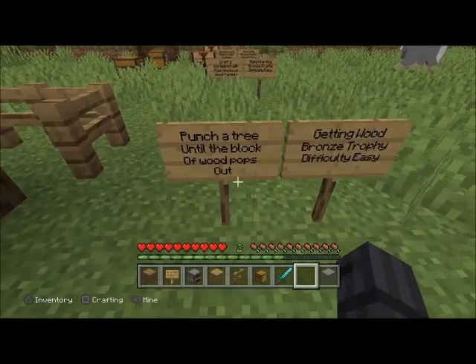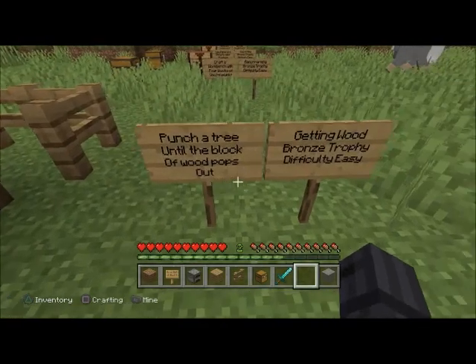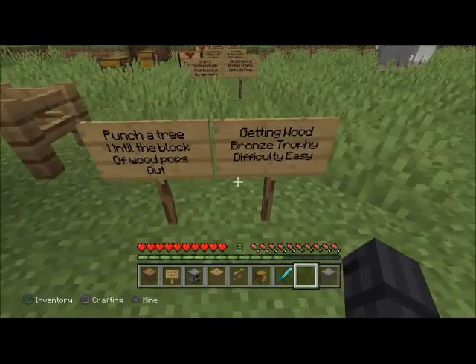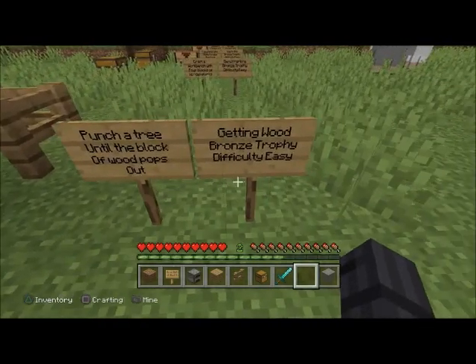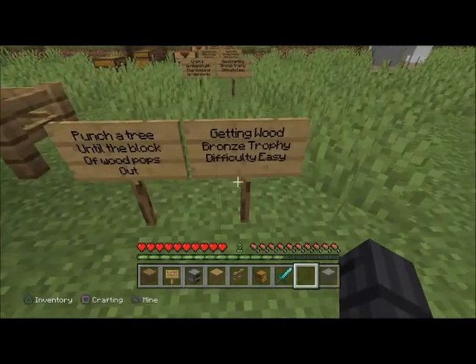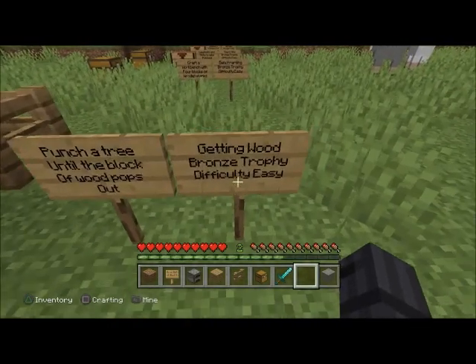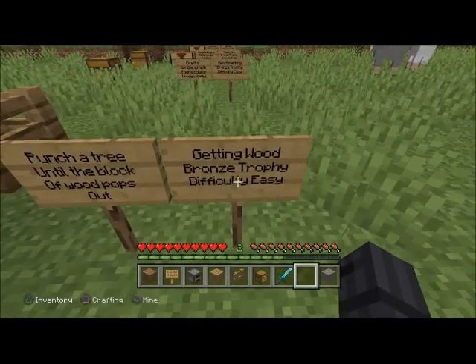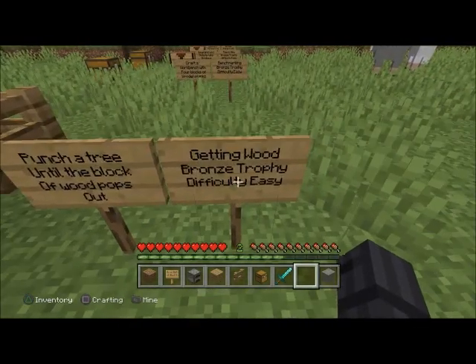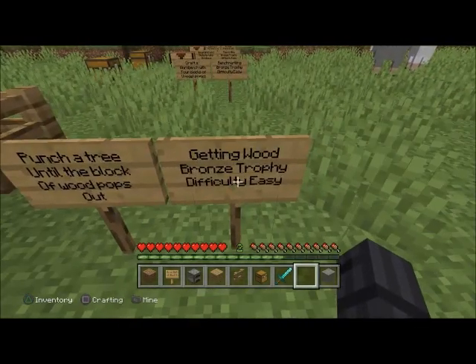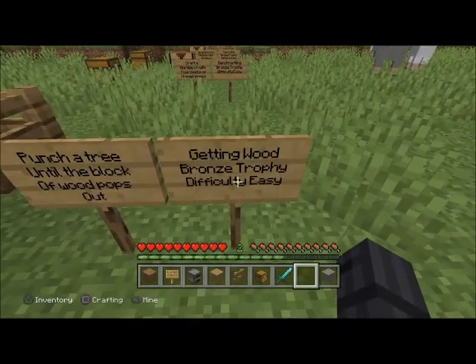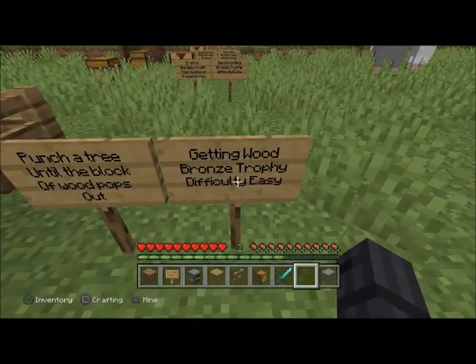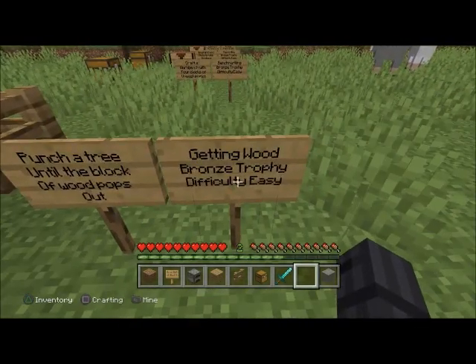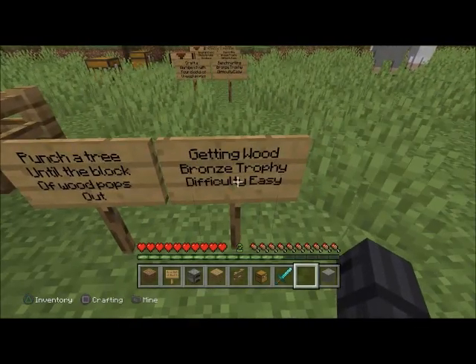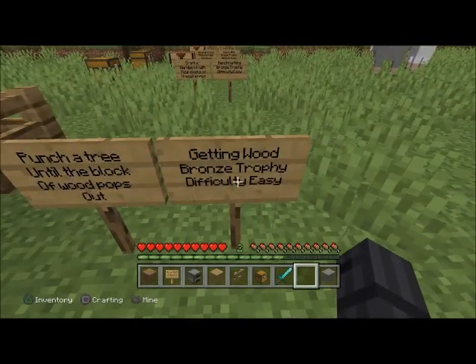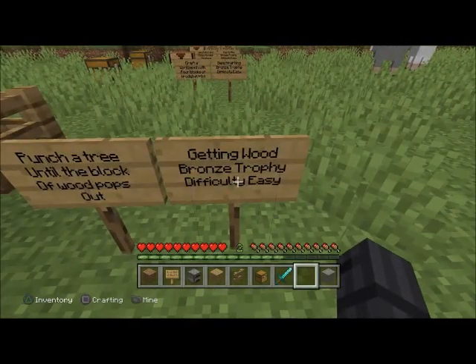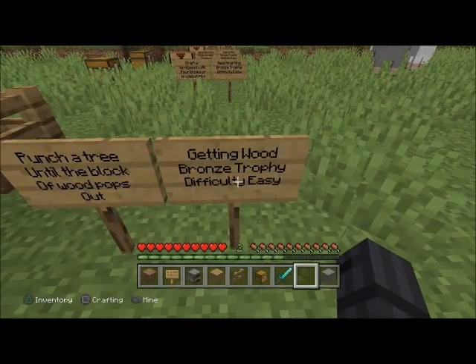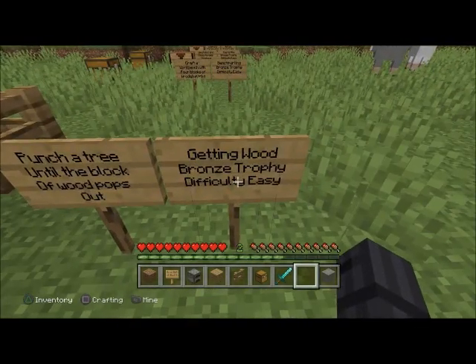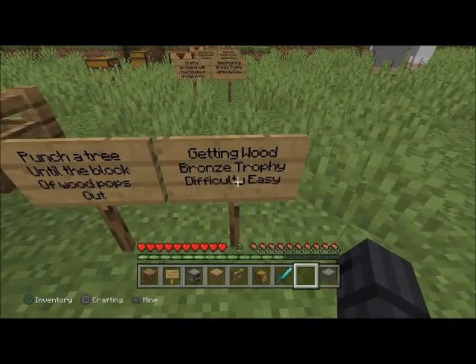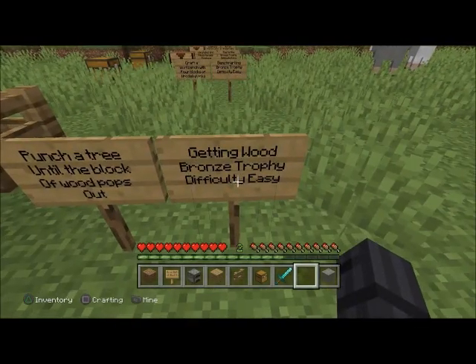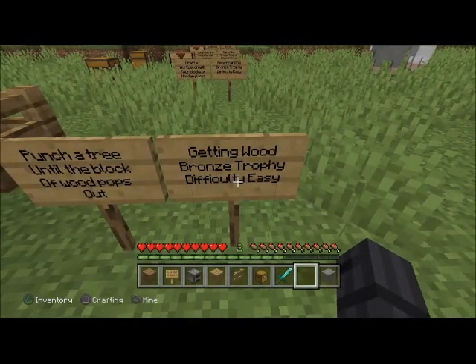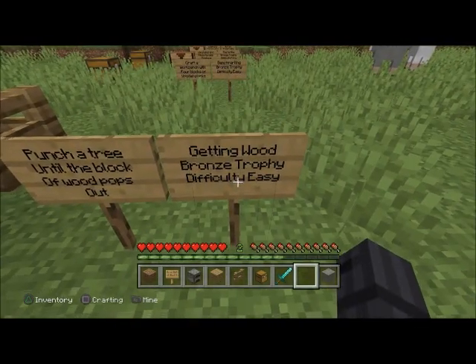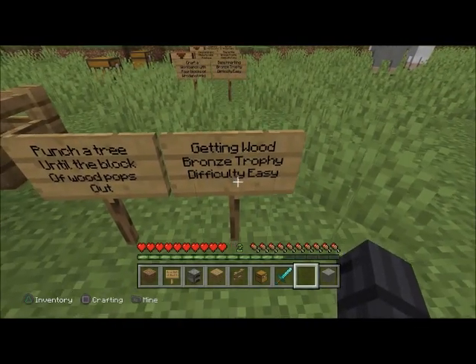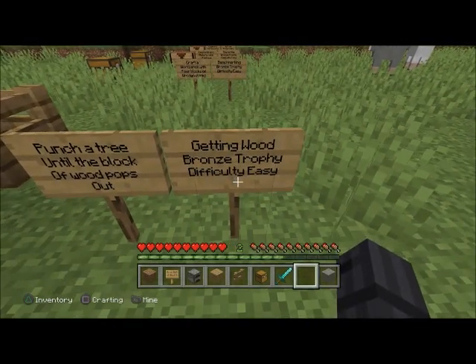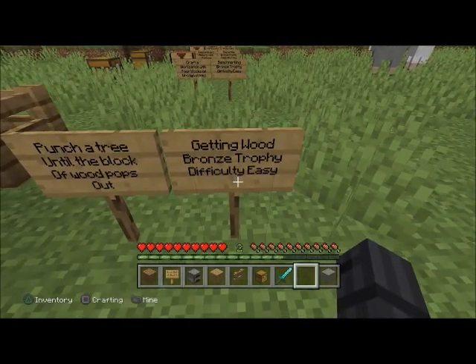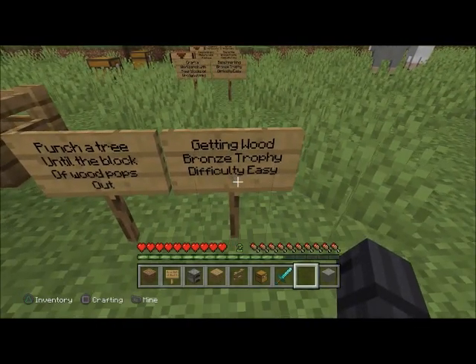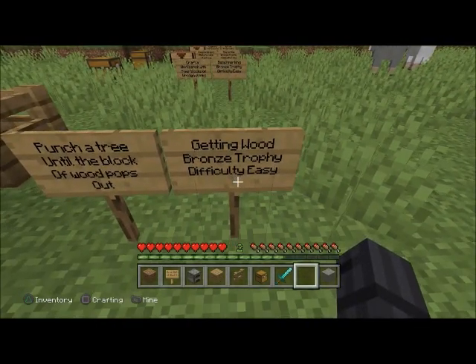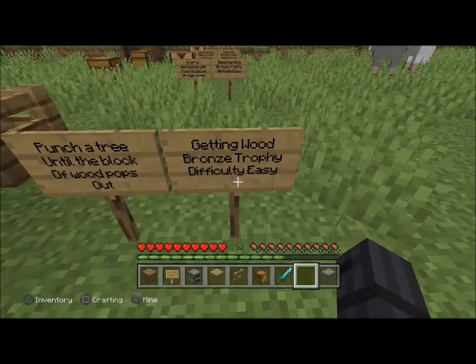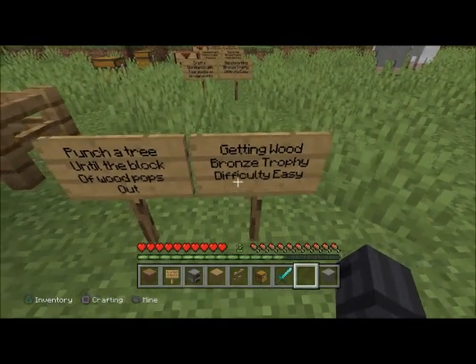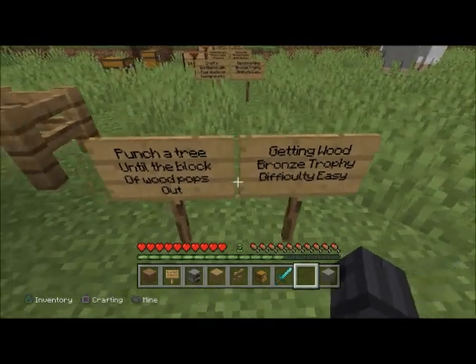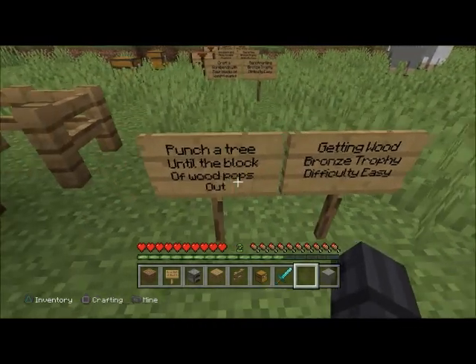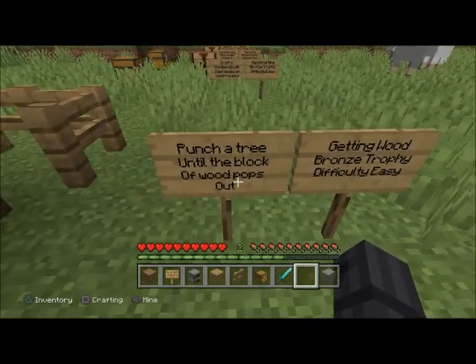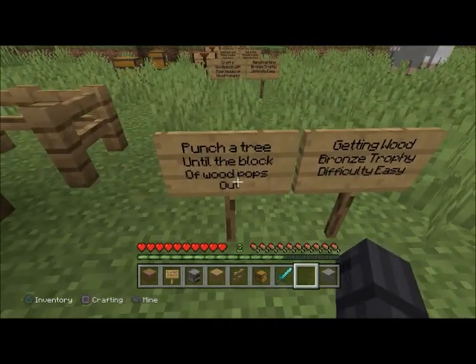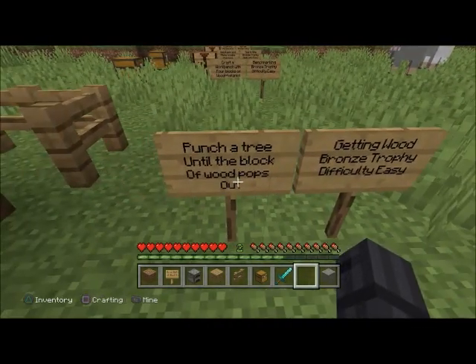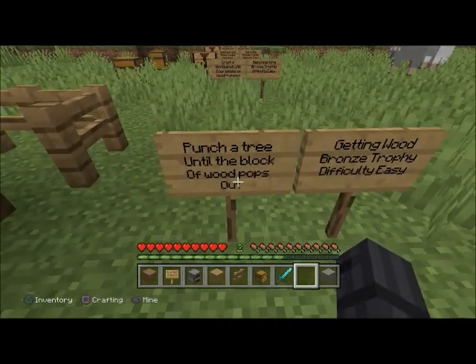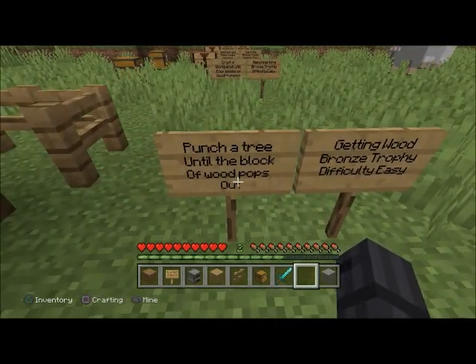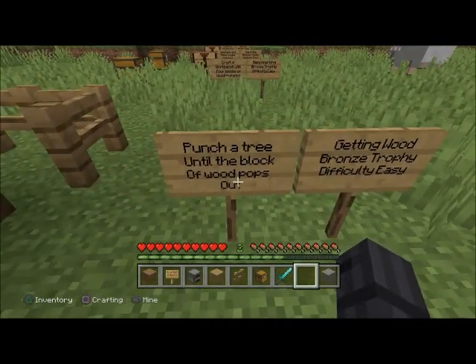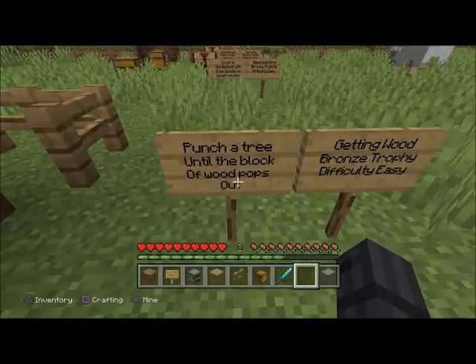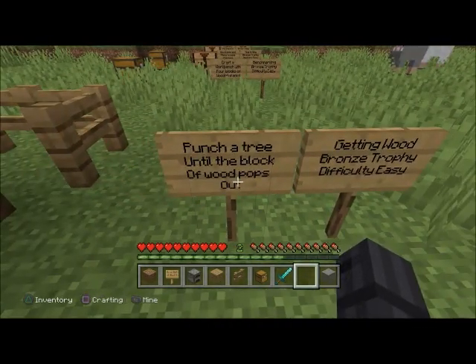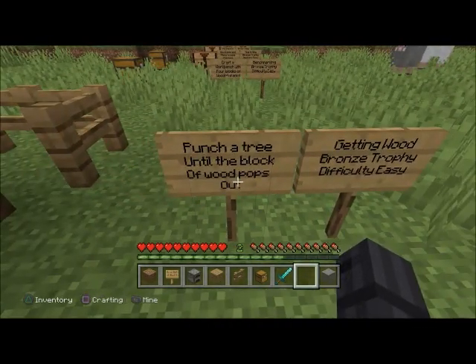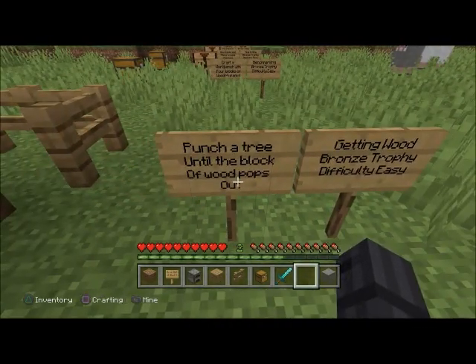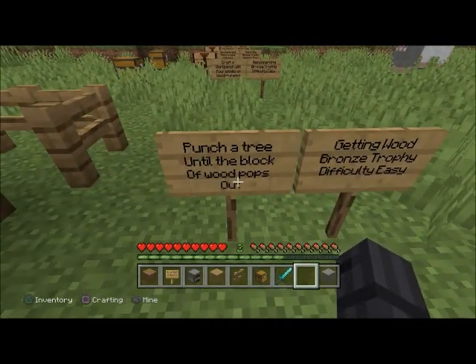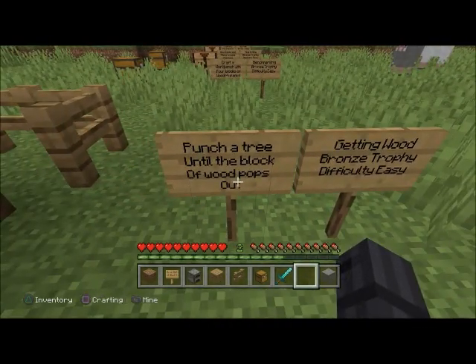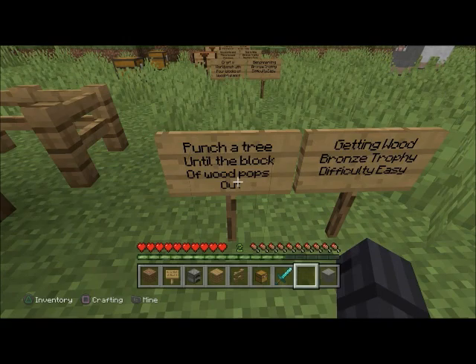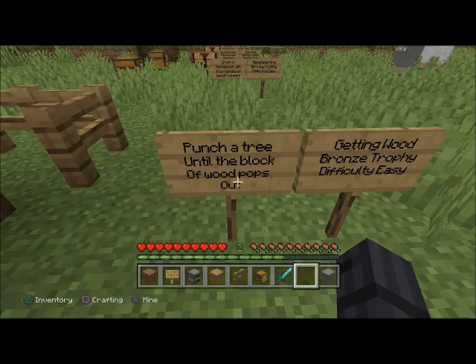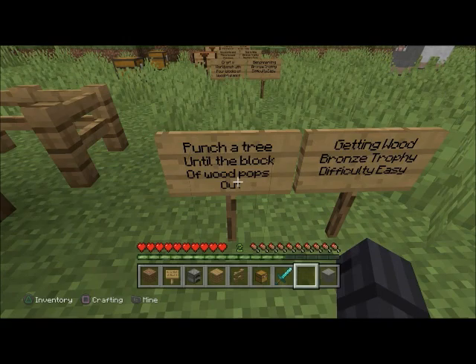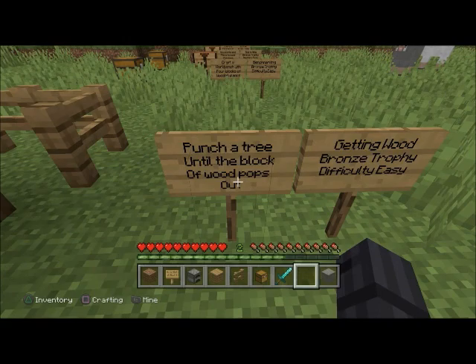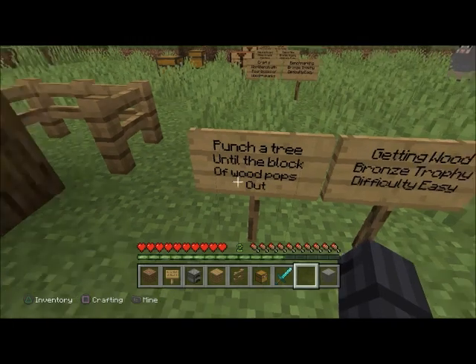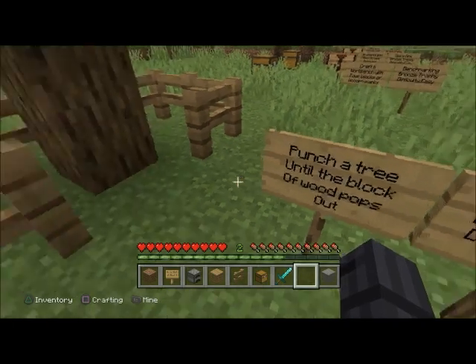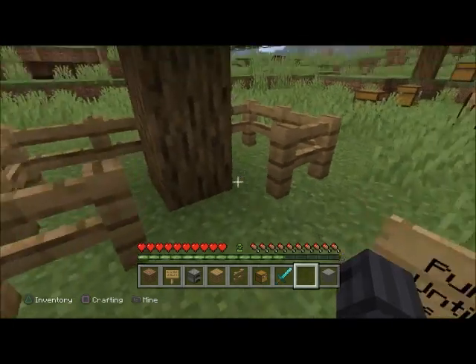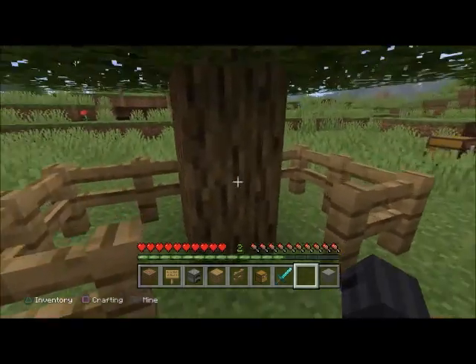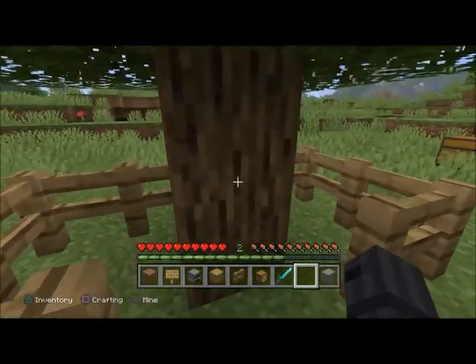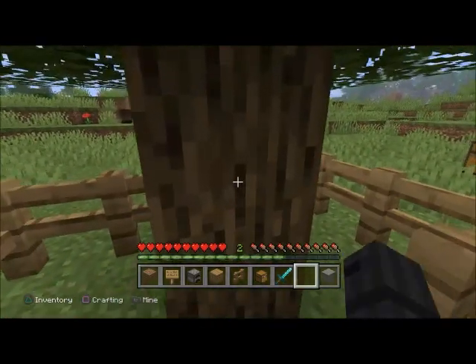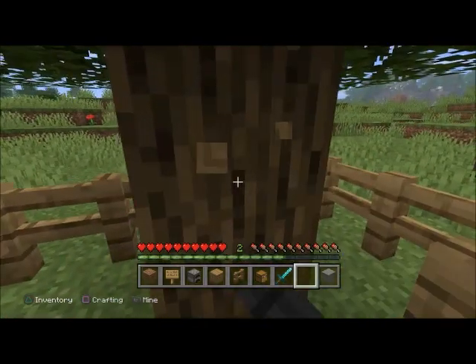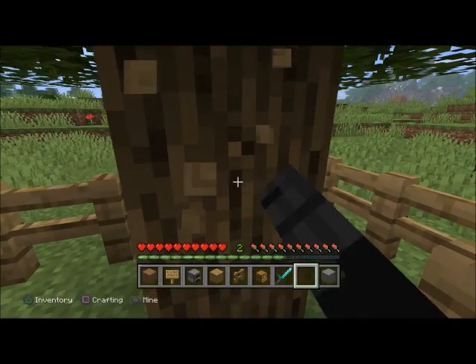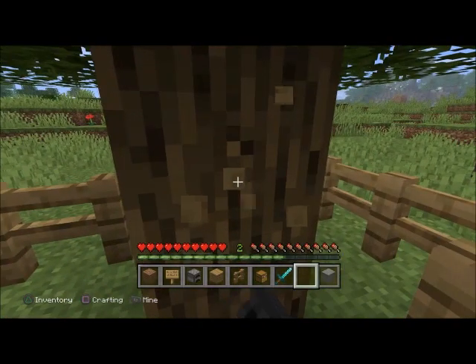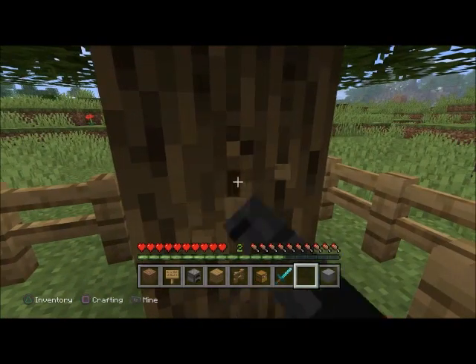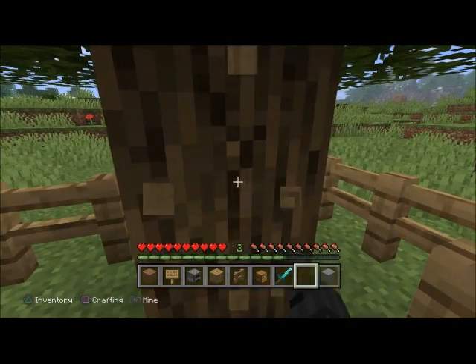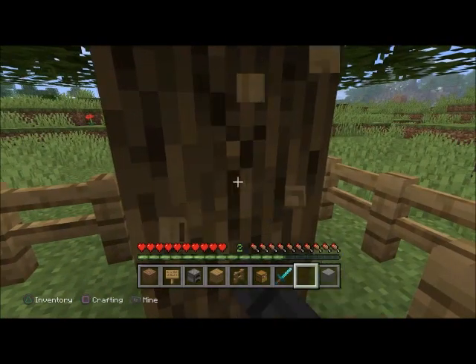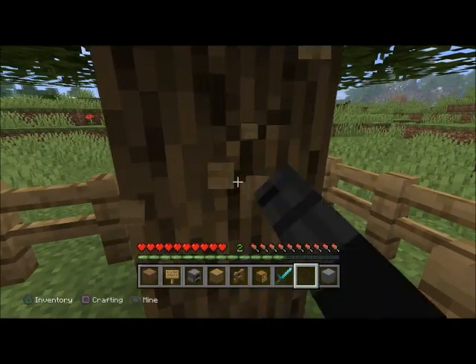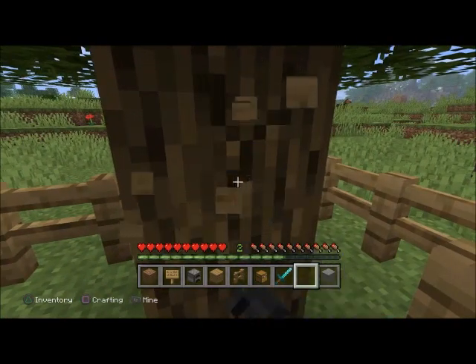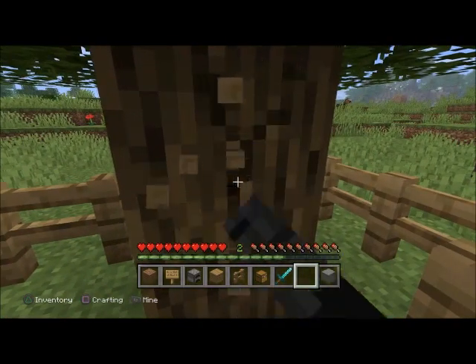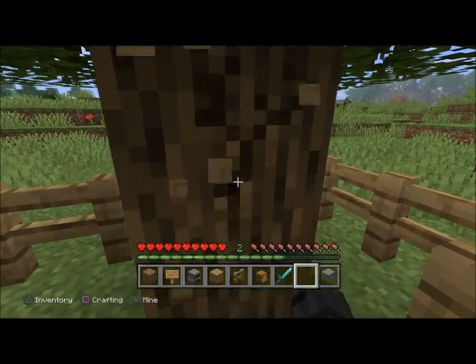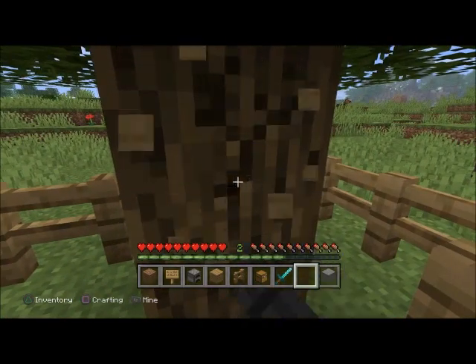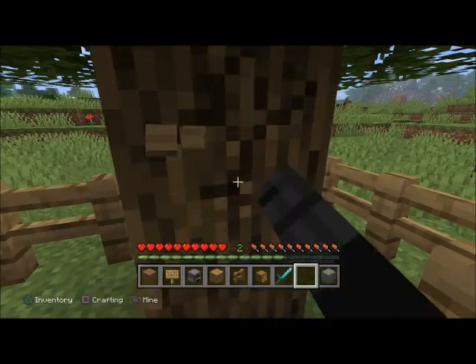Next one is 'Getting Wood' — bronze trophy, difficulty easy. Punch a tree until the block of wood pops out. All you've got to do is do this.